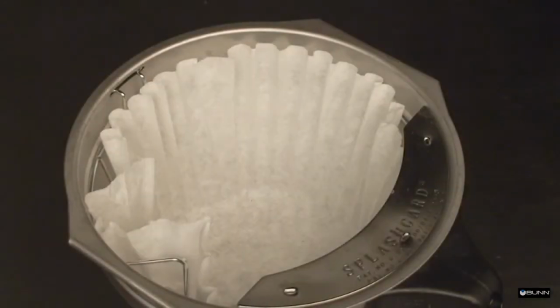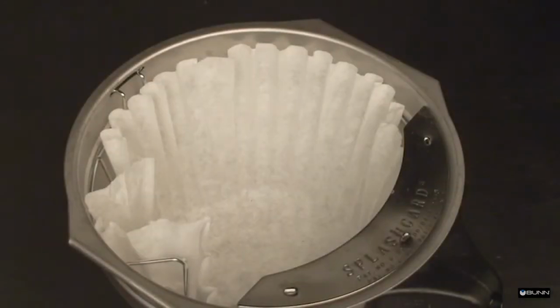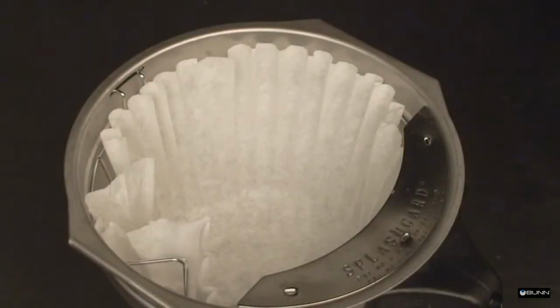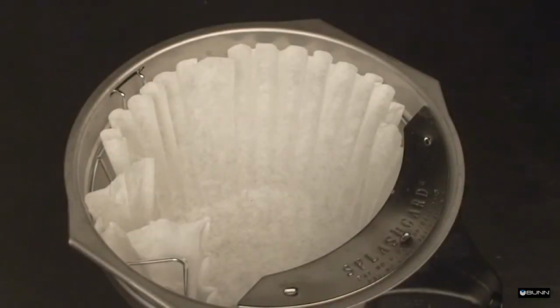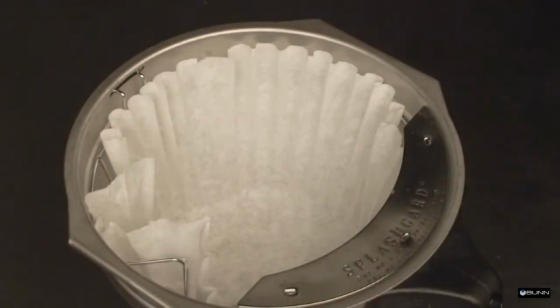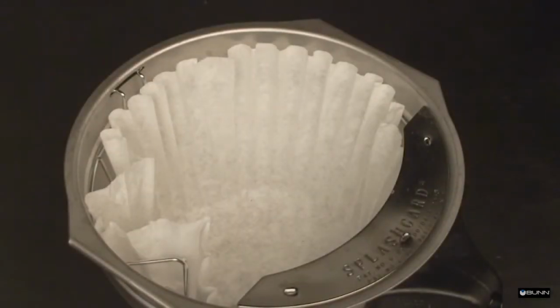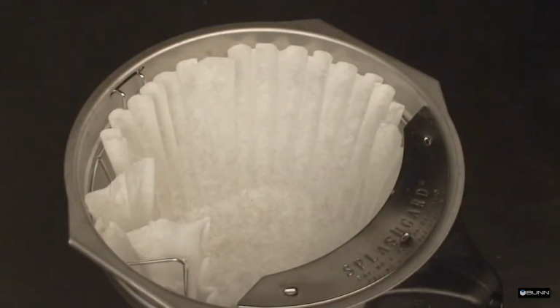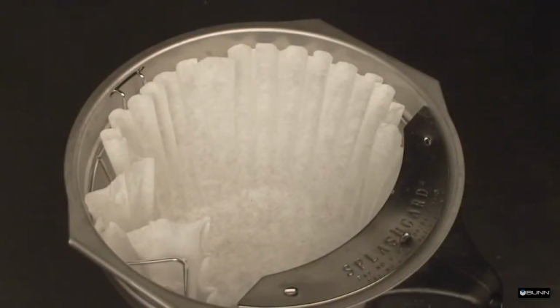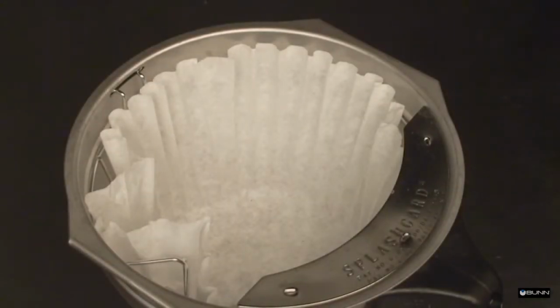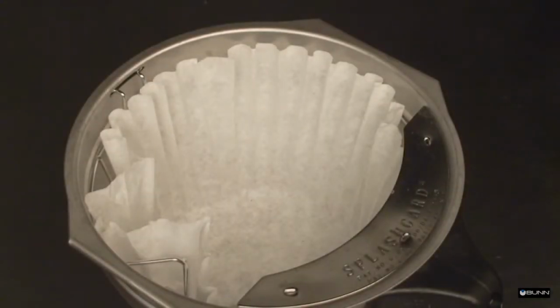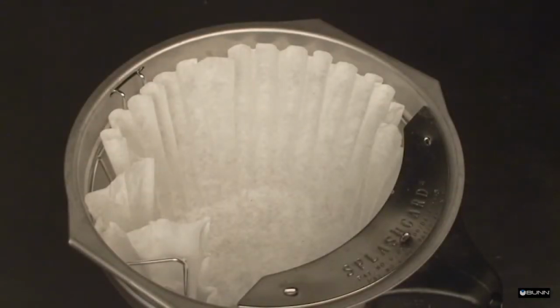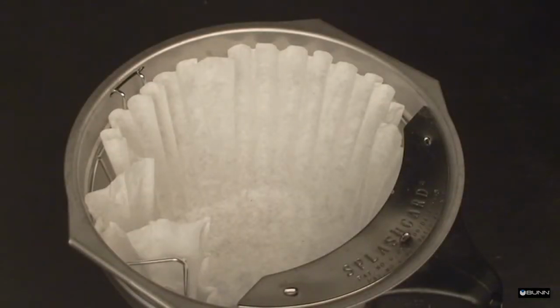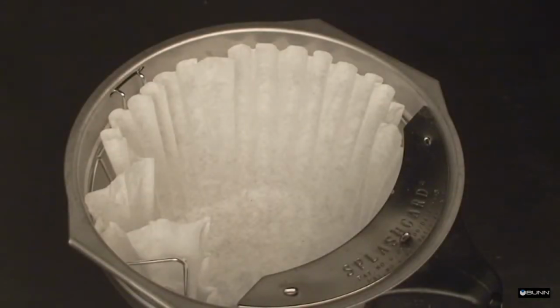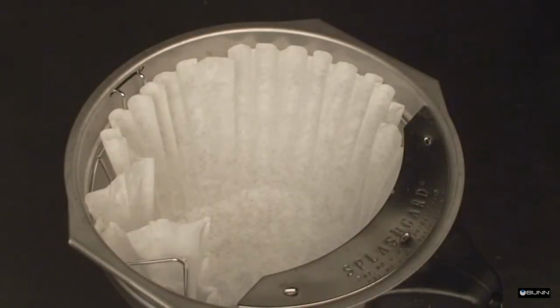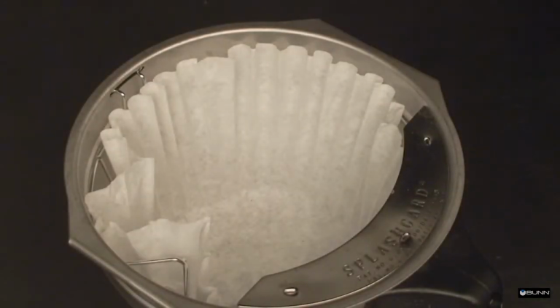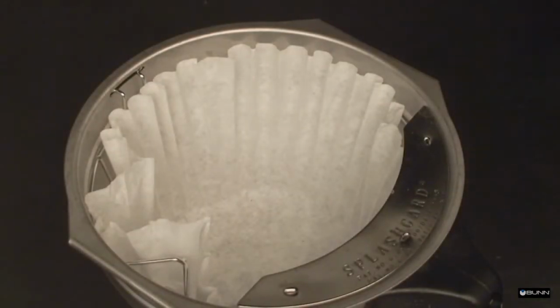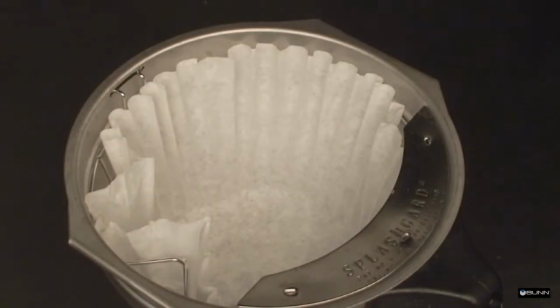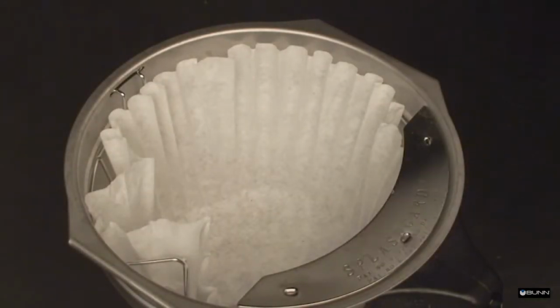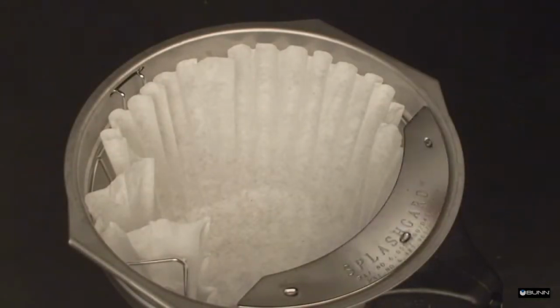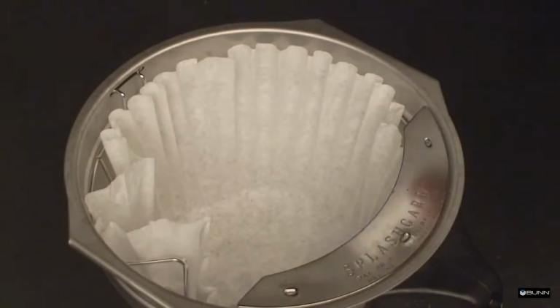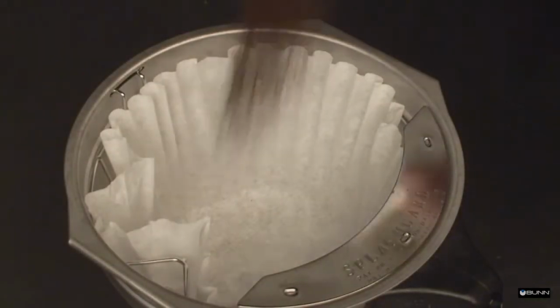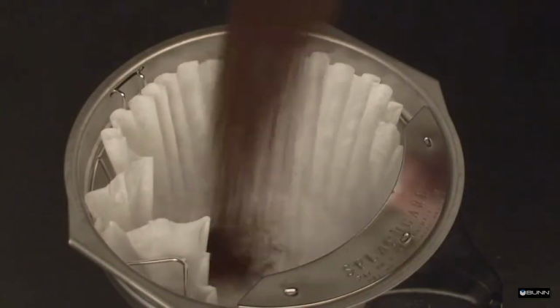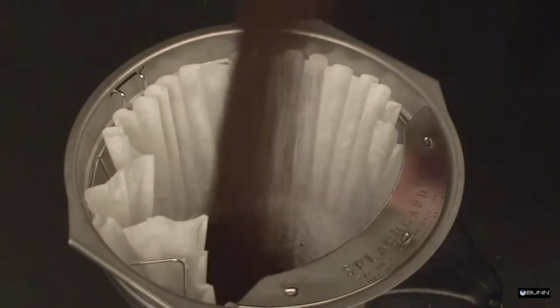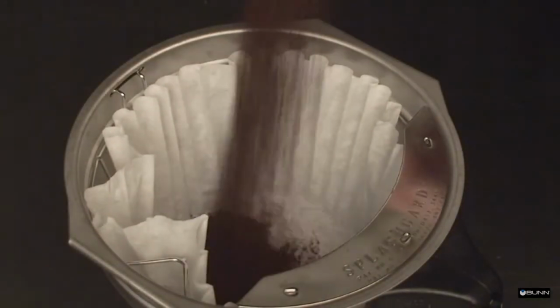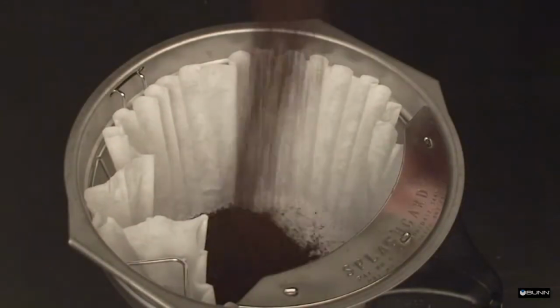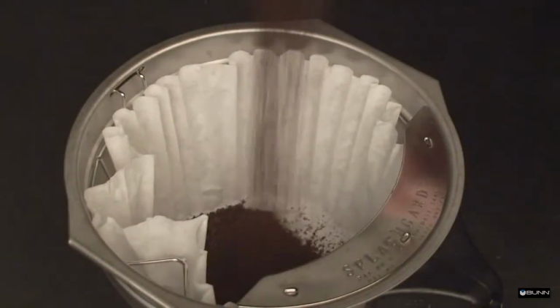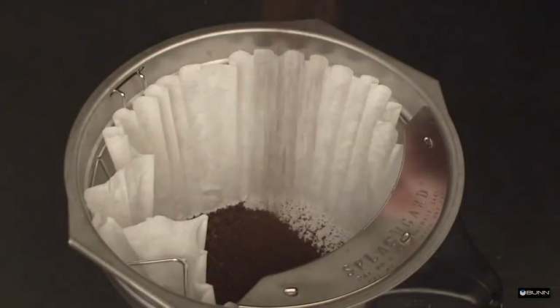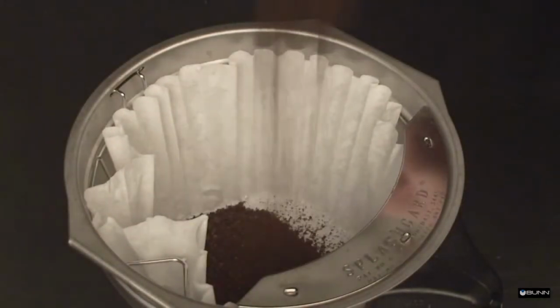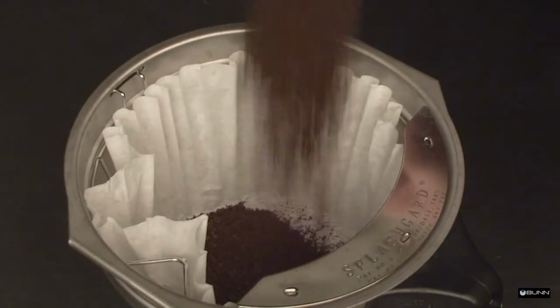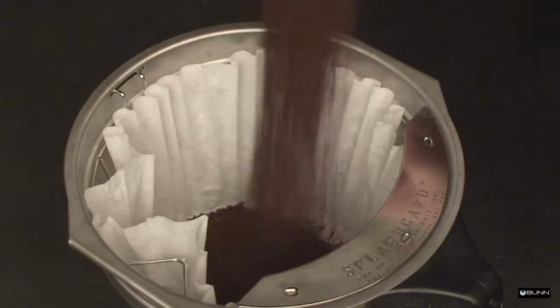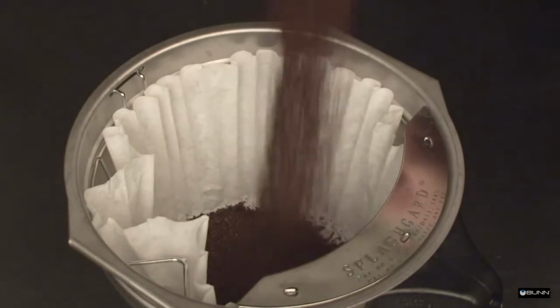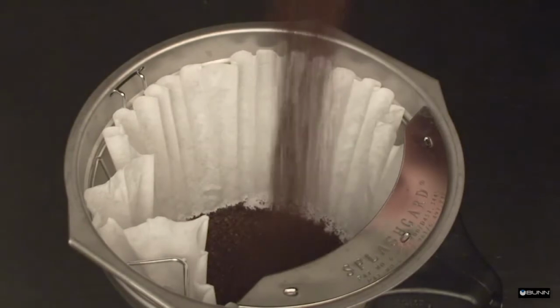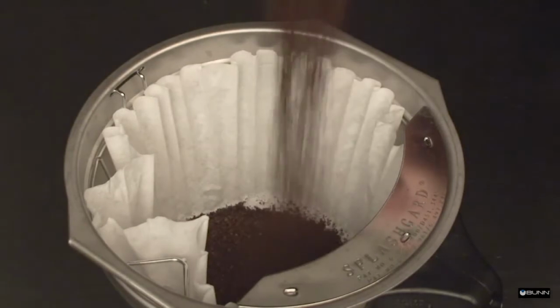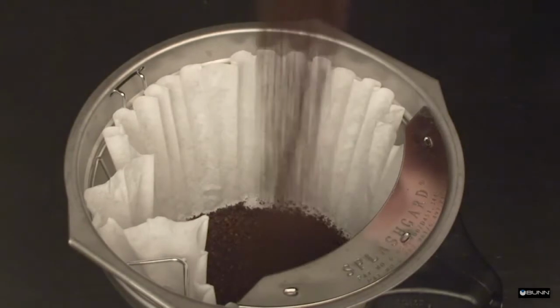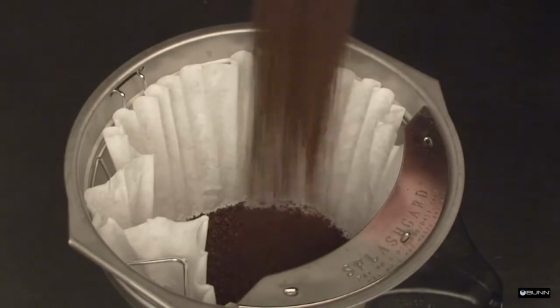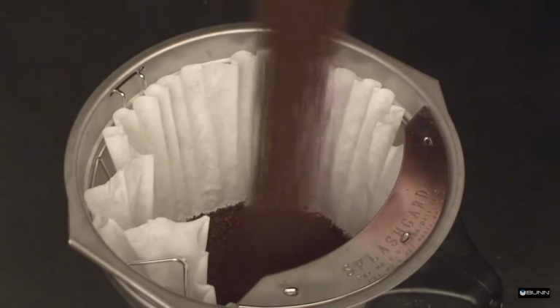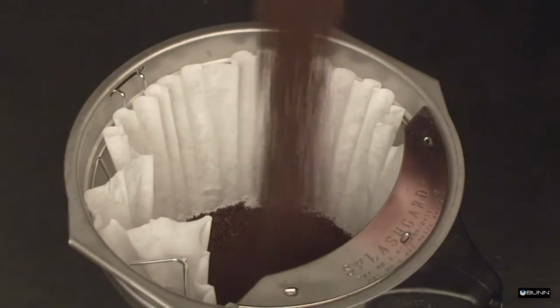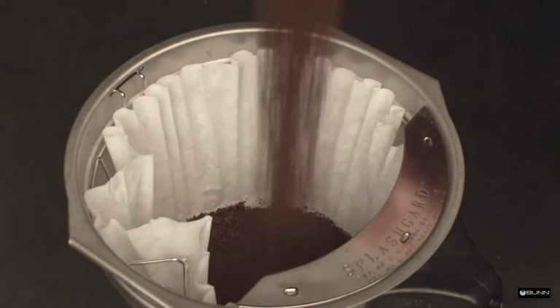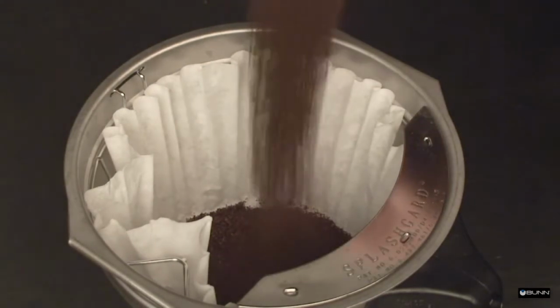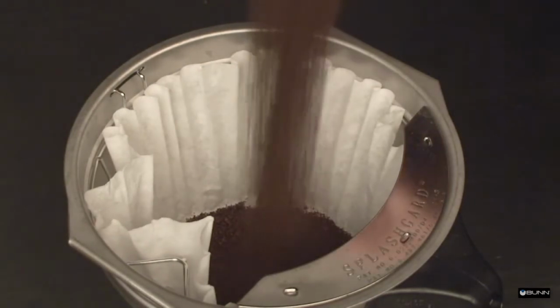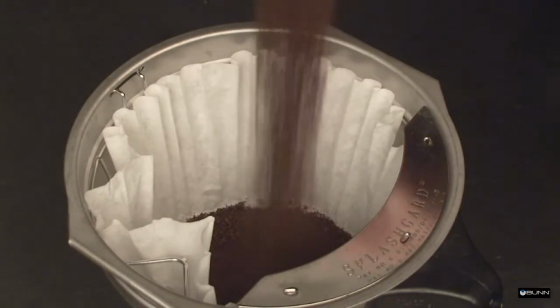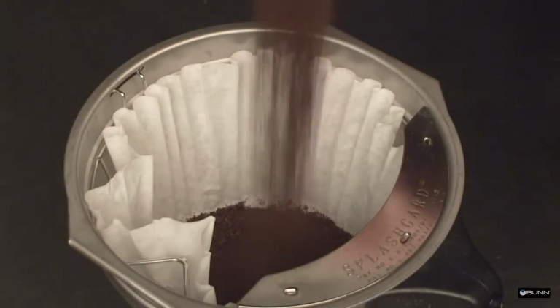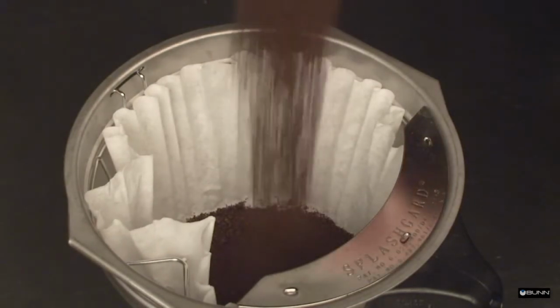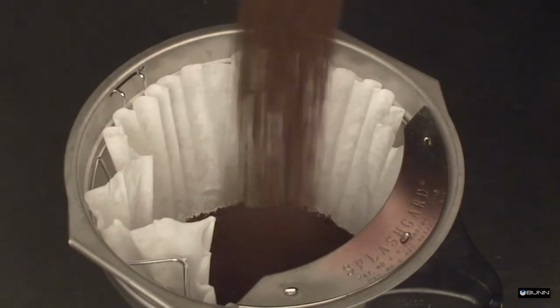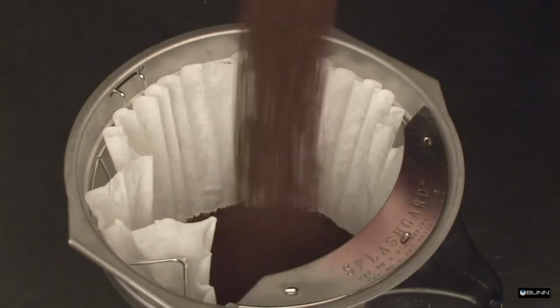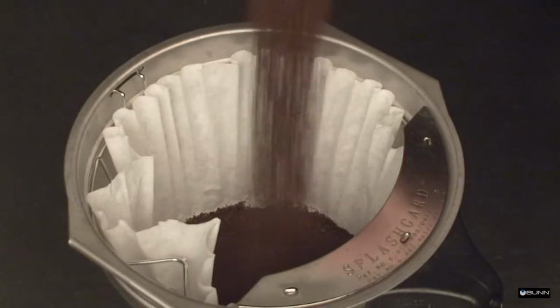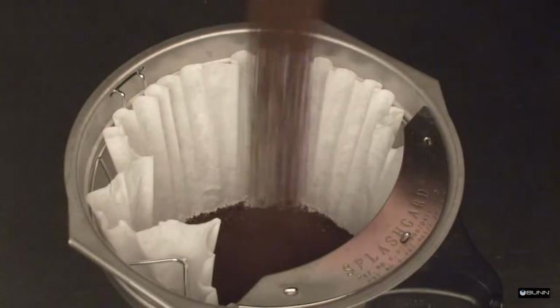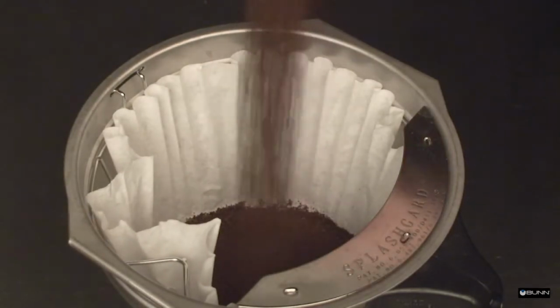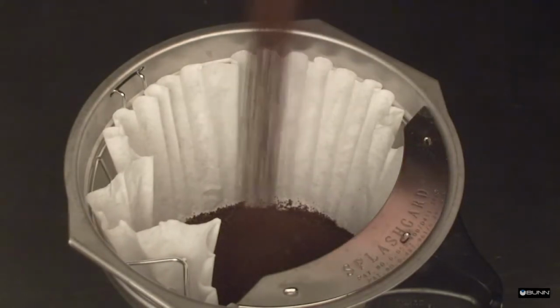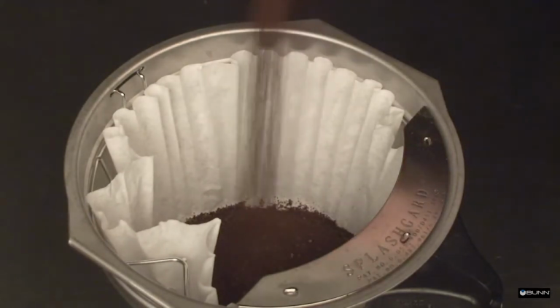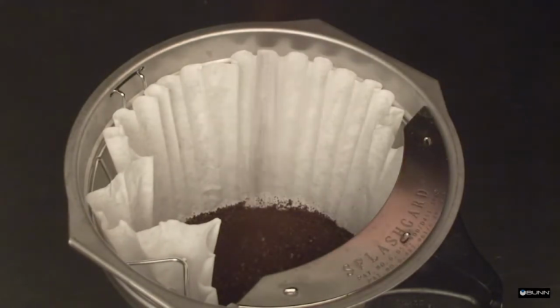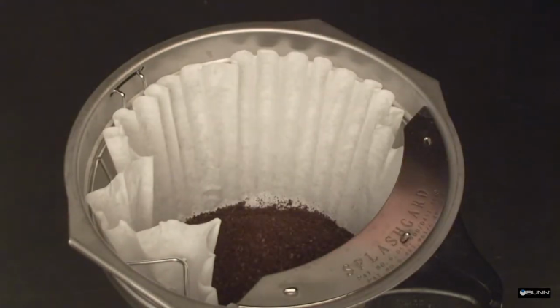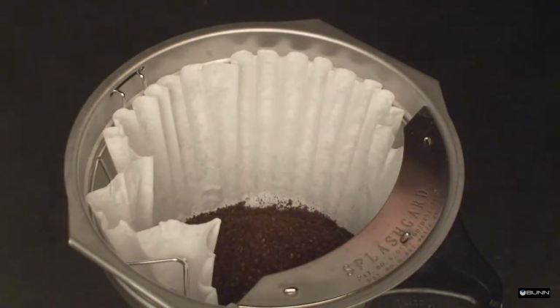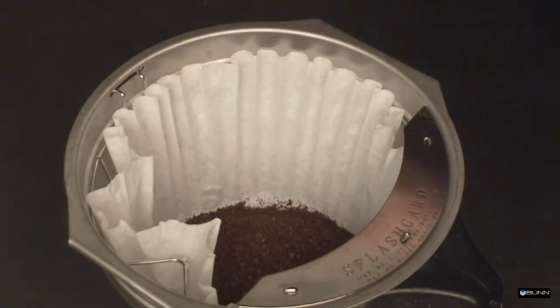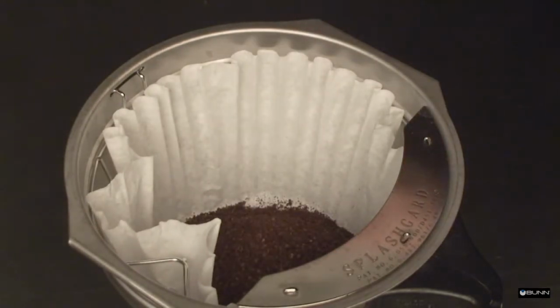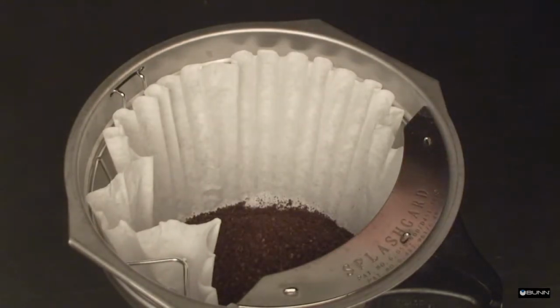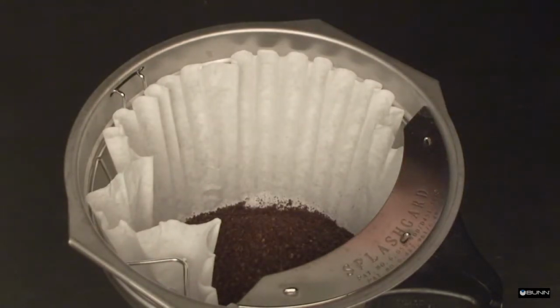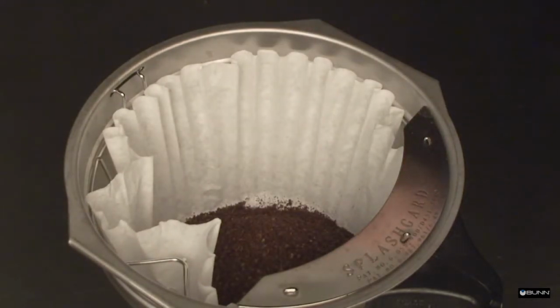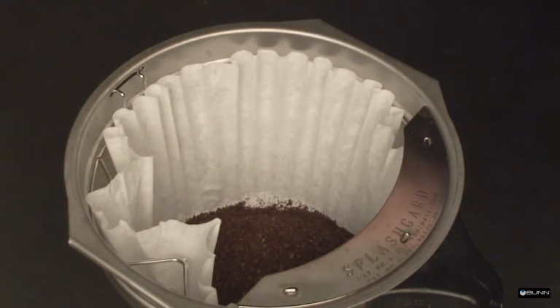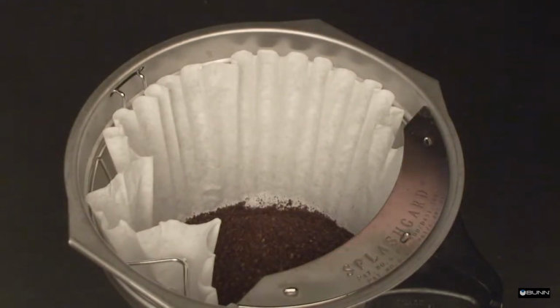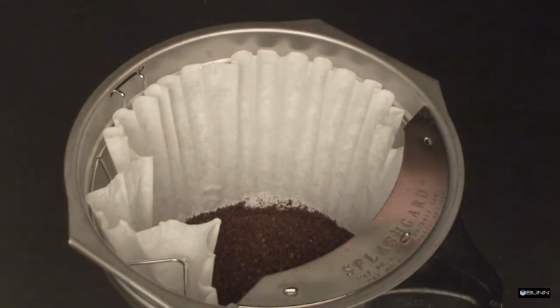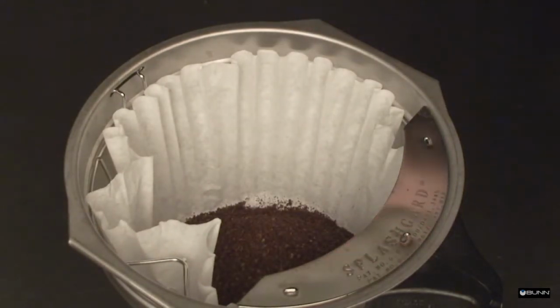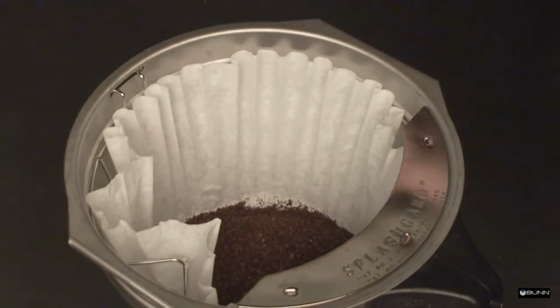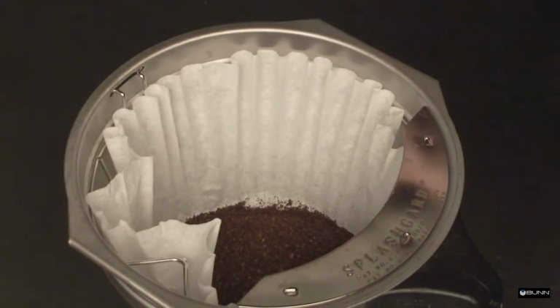Insert a bundle filter, pour or grind the proper amount of fresh coffee into the filter, and level the bed of grounds by lightly shaking.